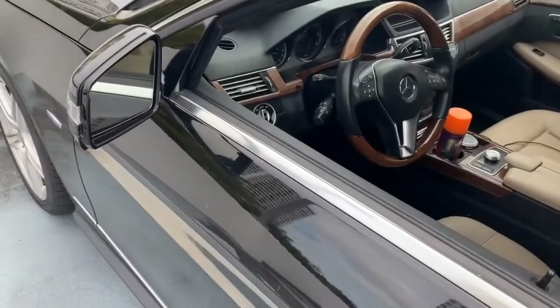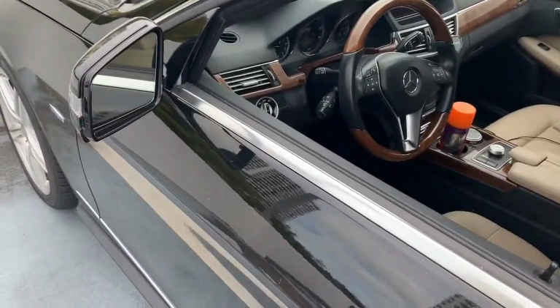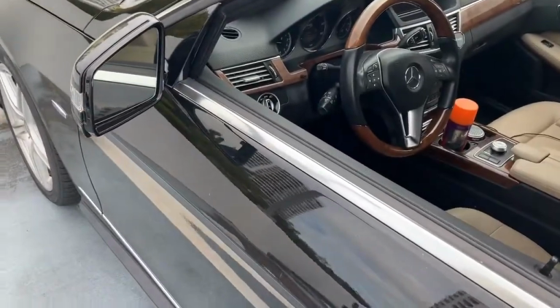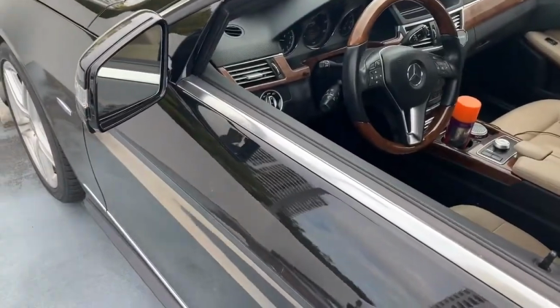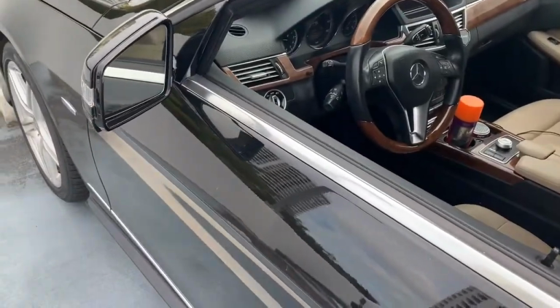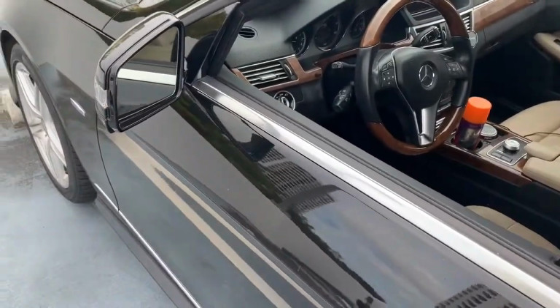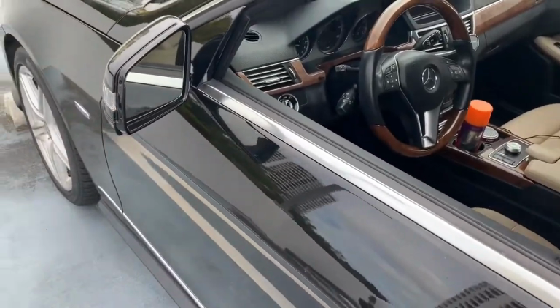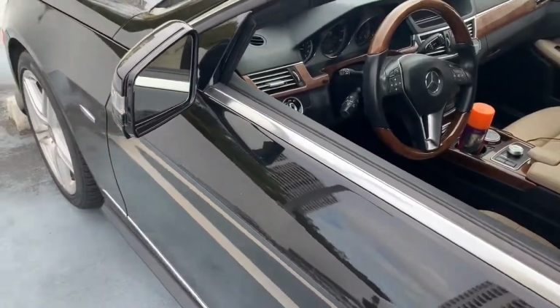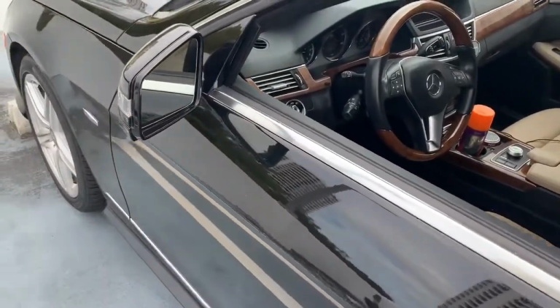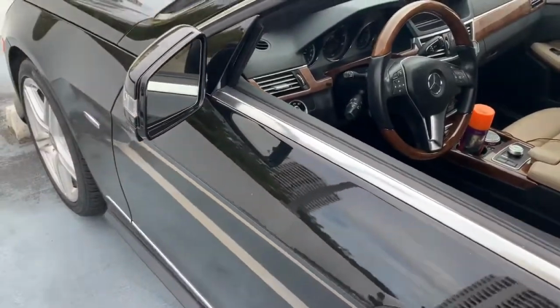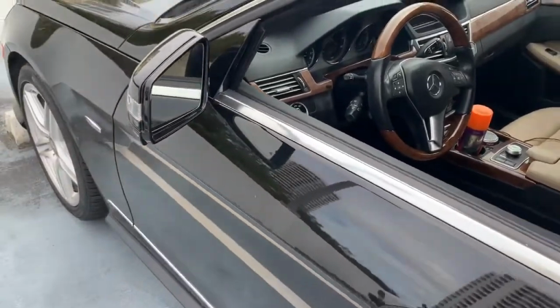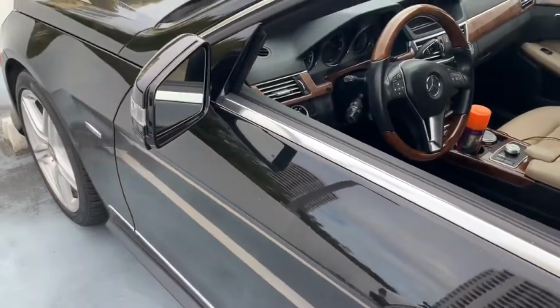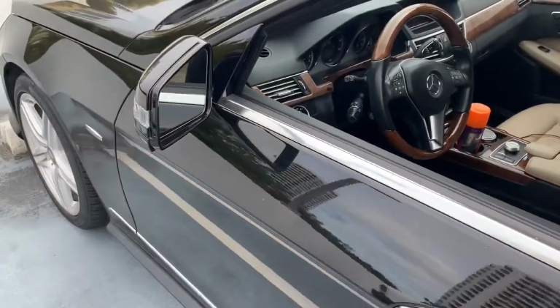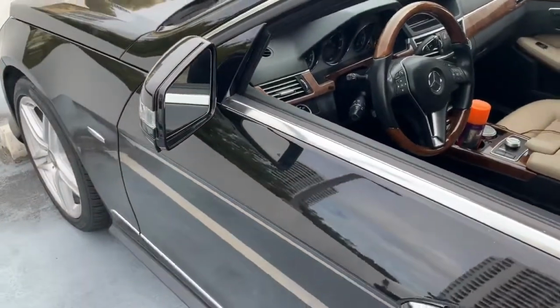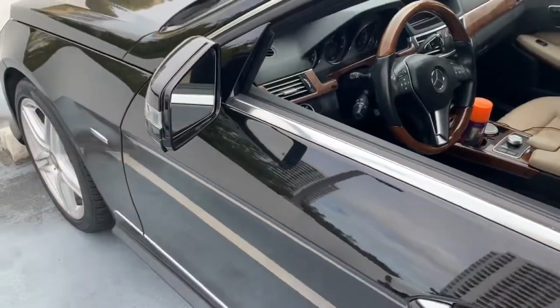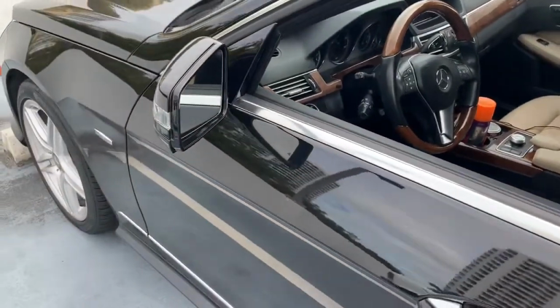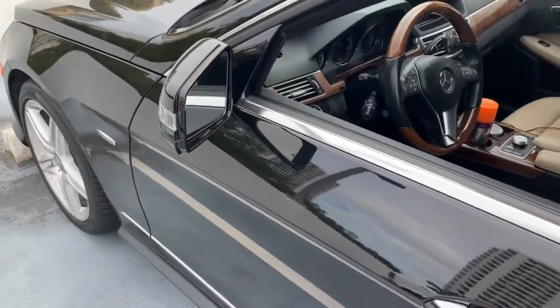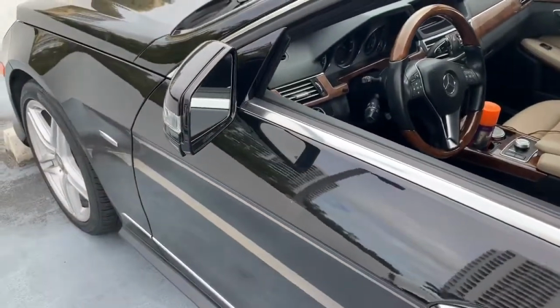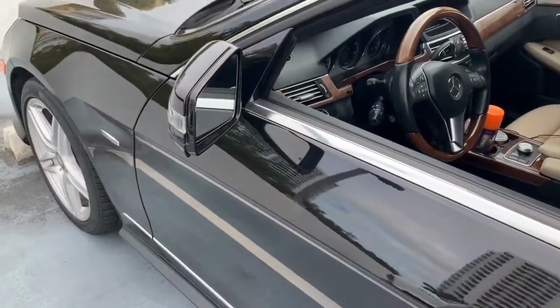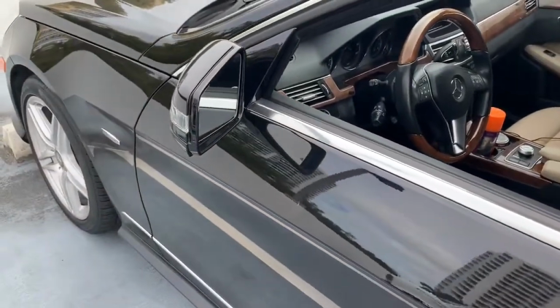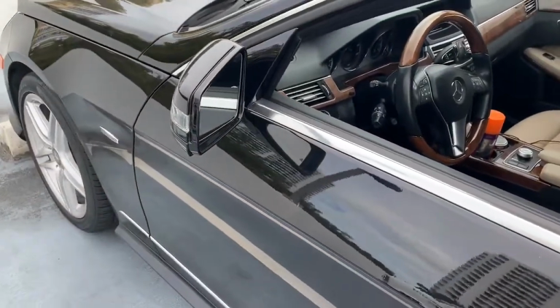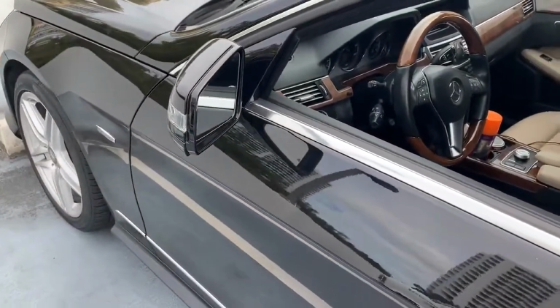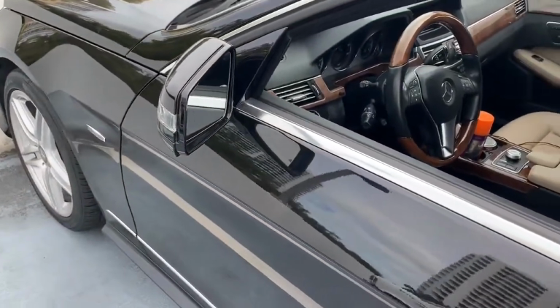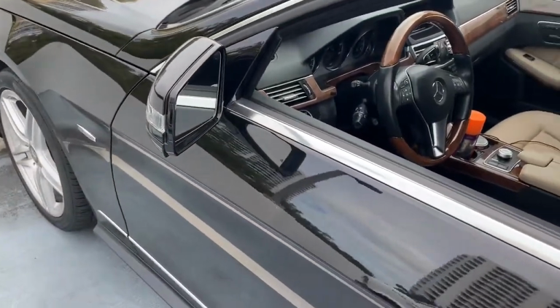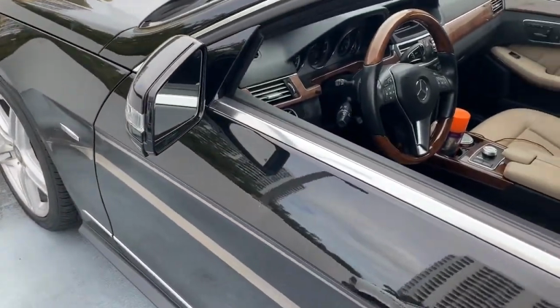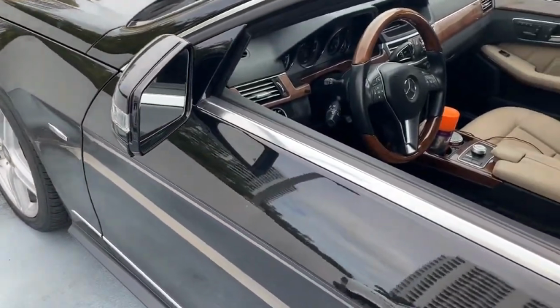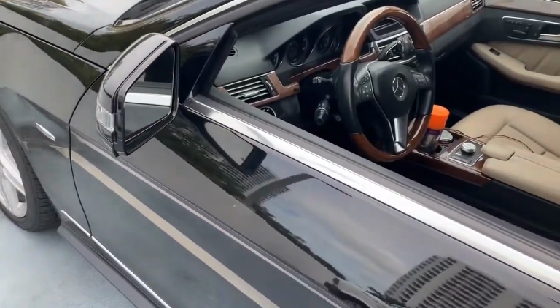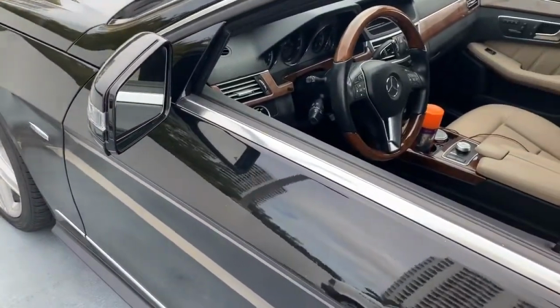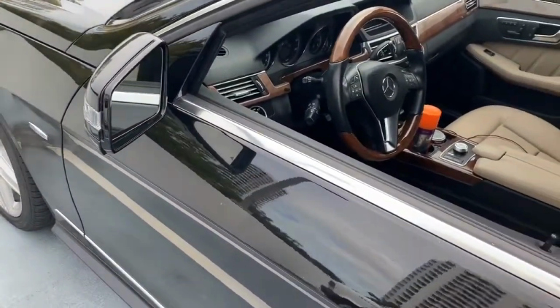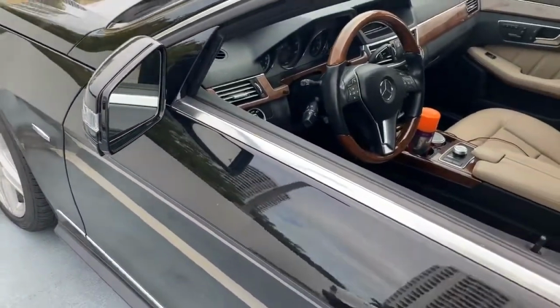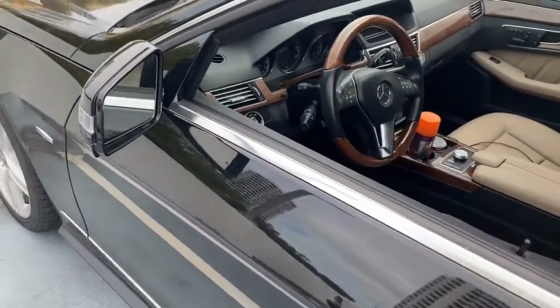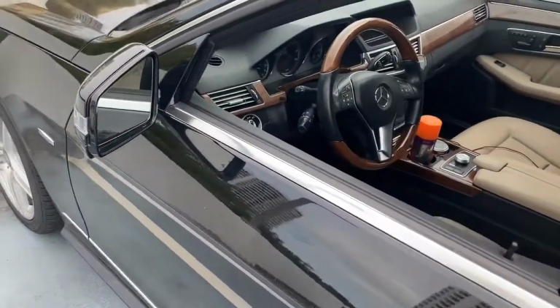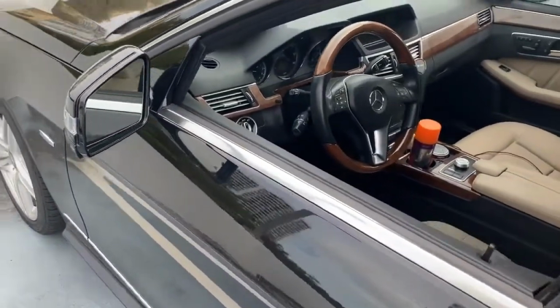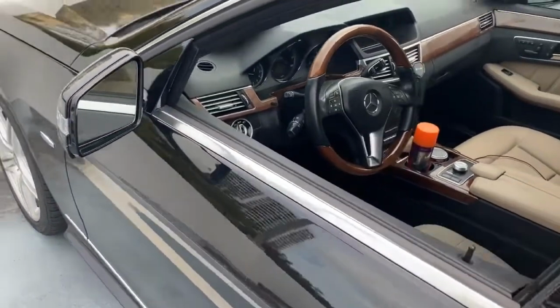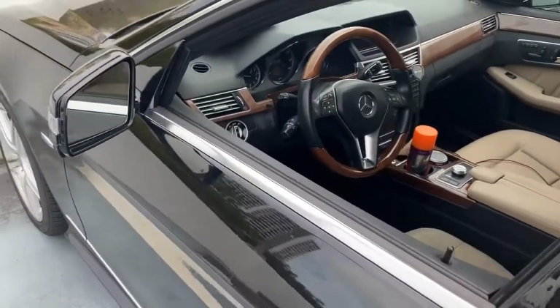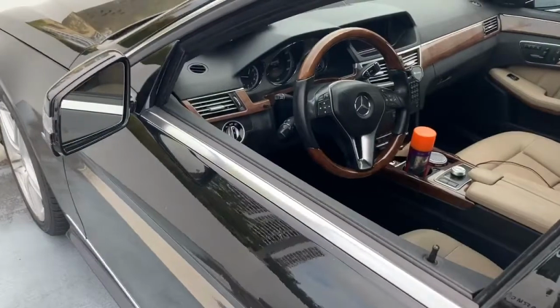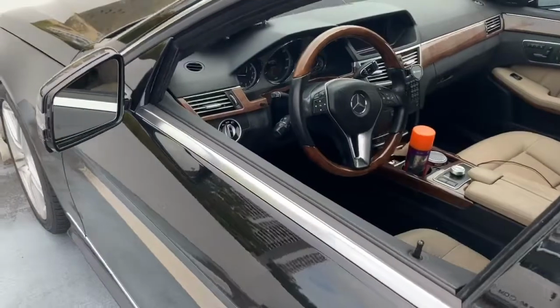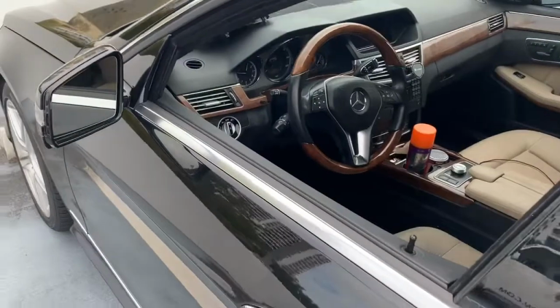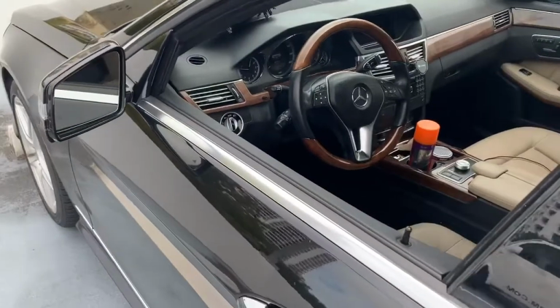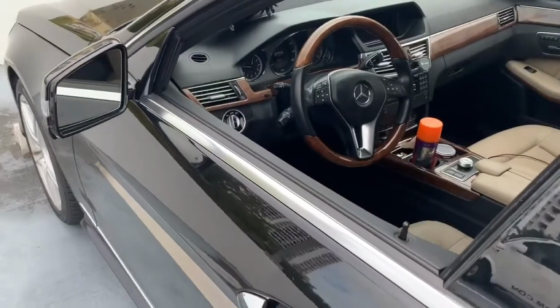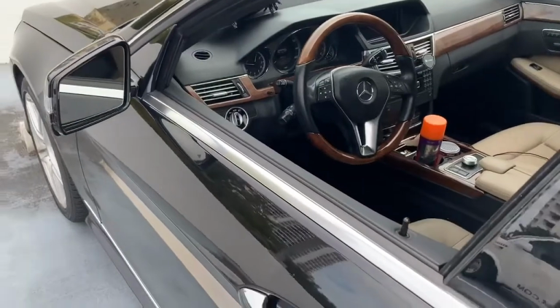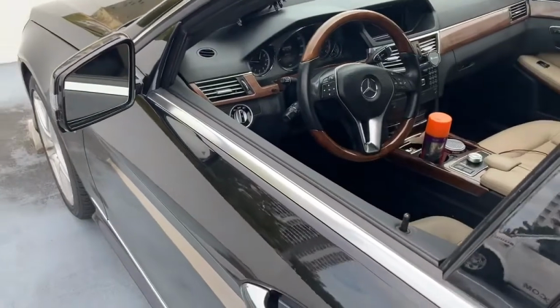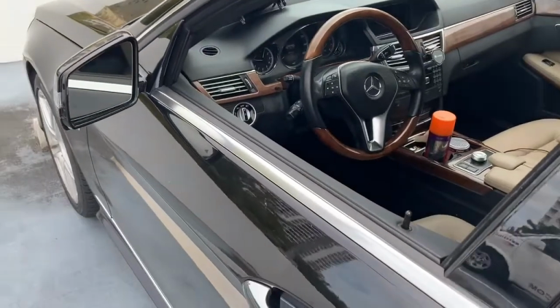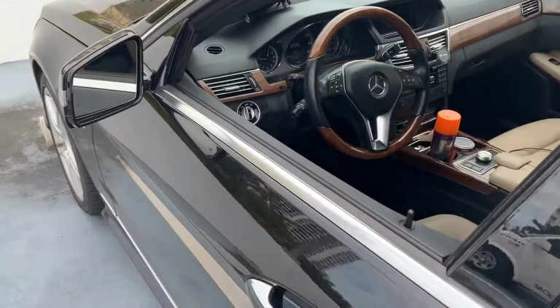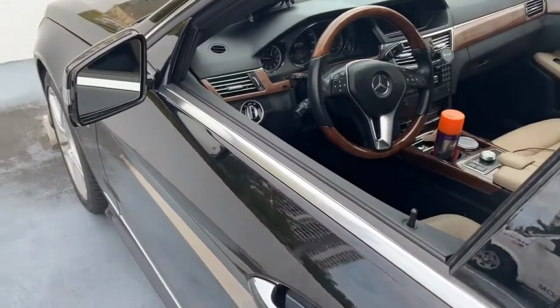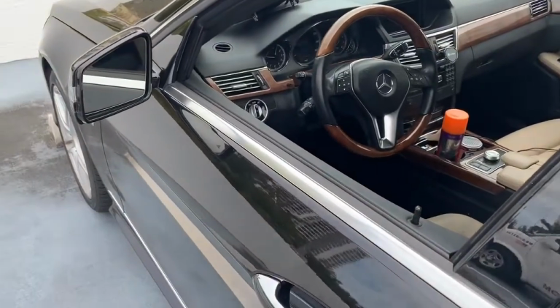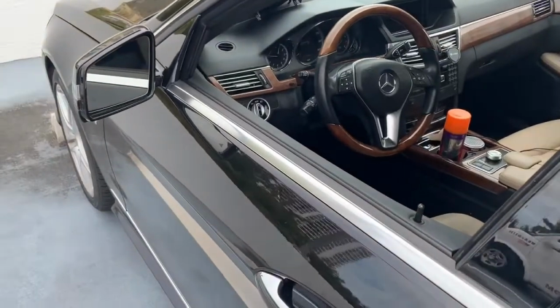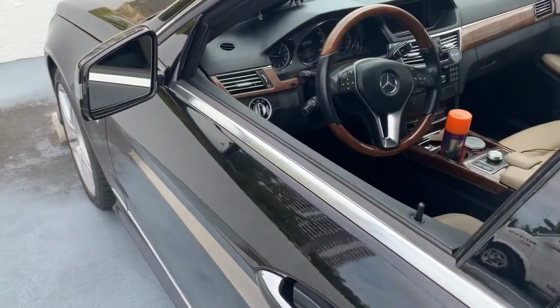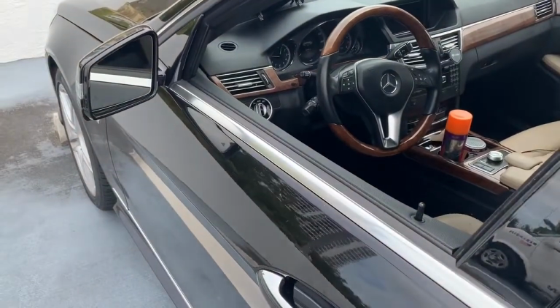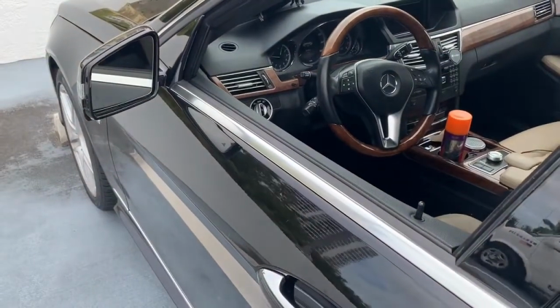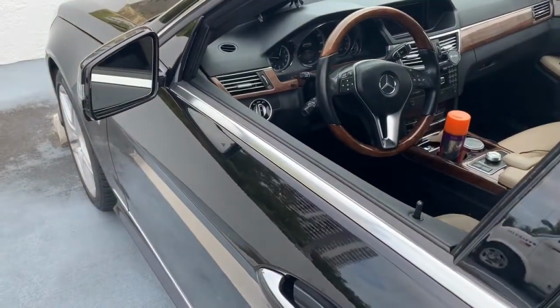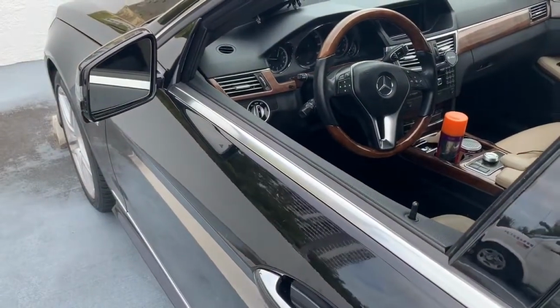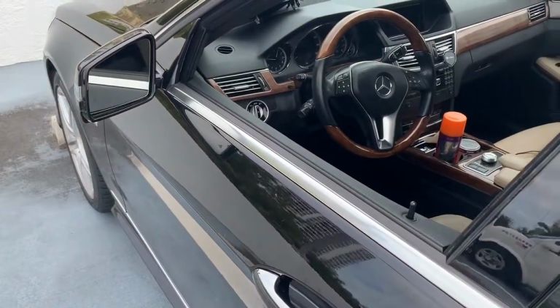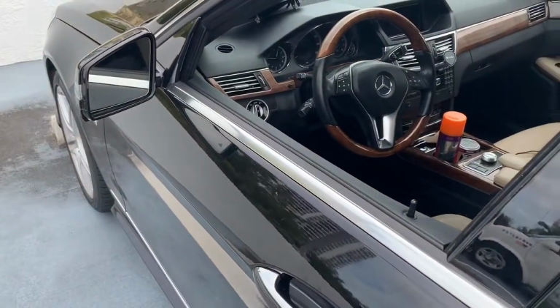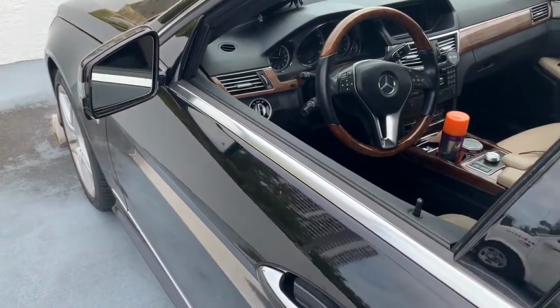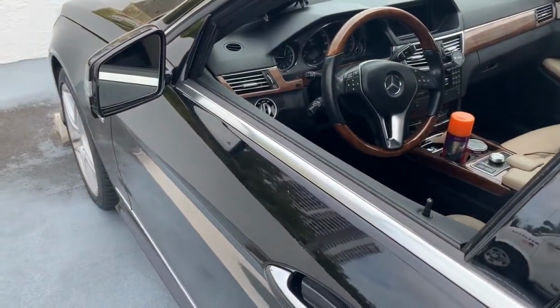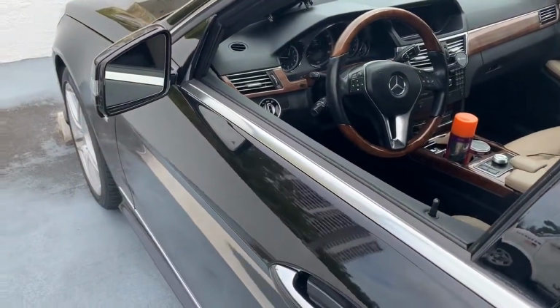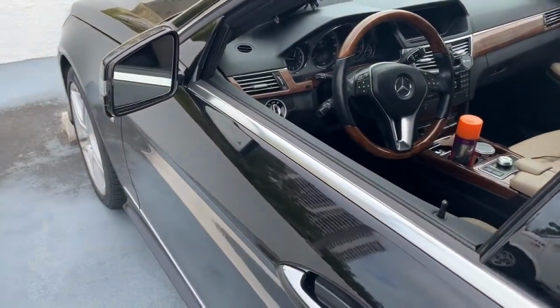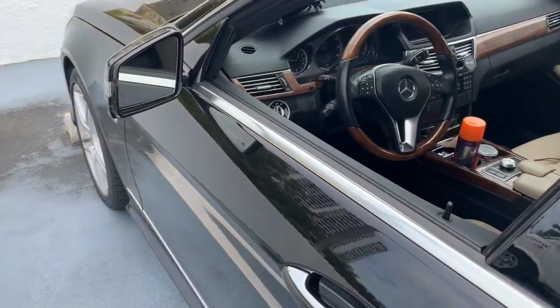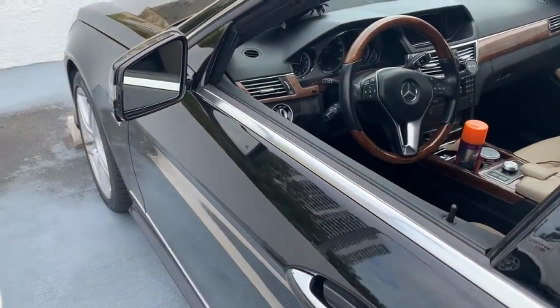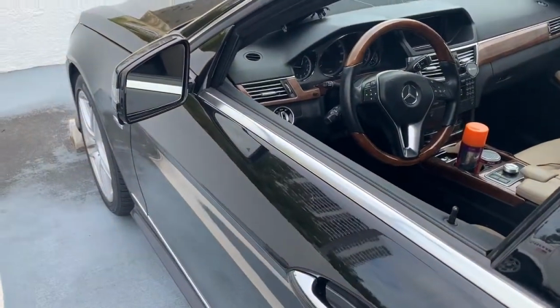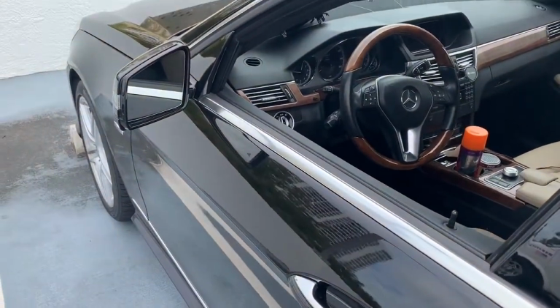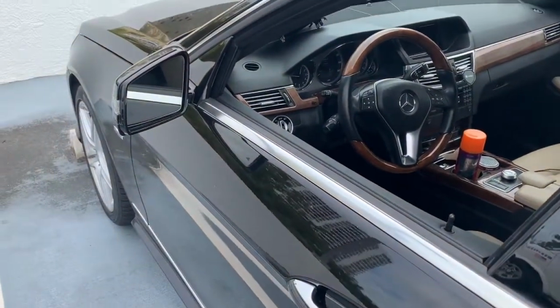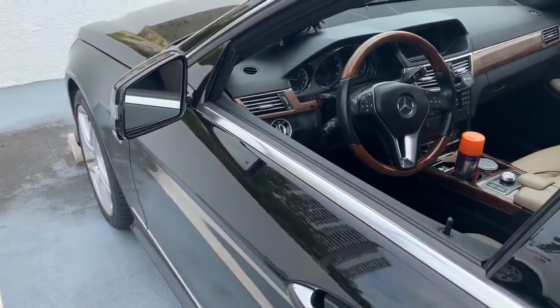Everything is incorporated into the factory alarm system — this shock sensor add-on. This is a Mercedes with the installation done here in Miami, Florida.